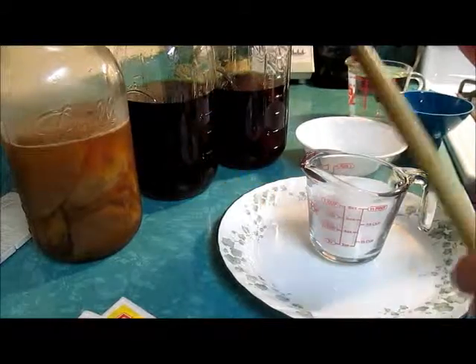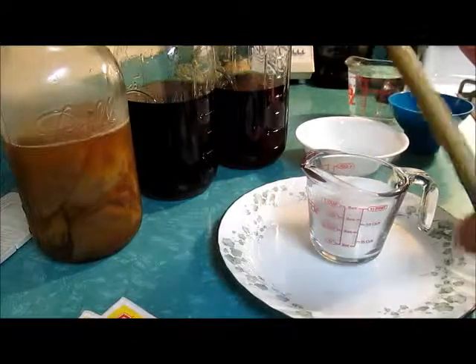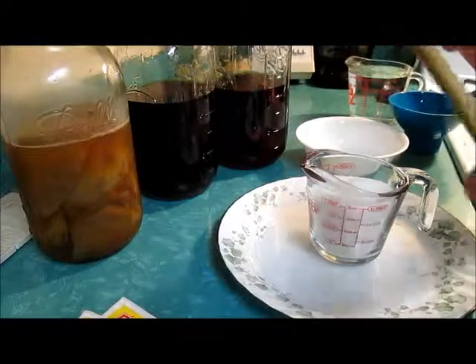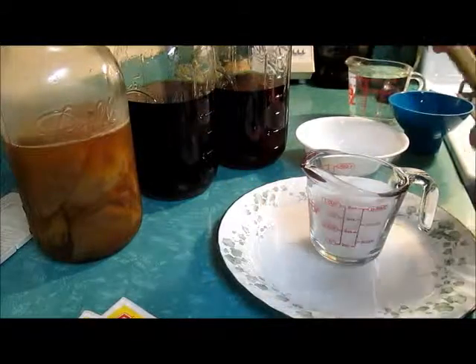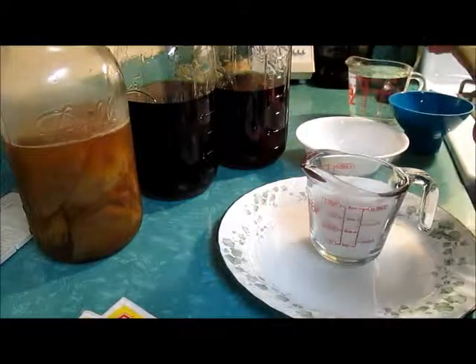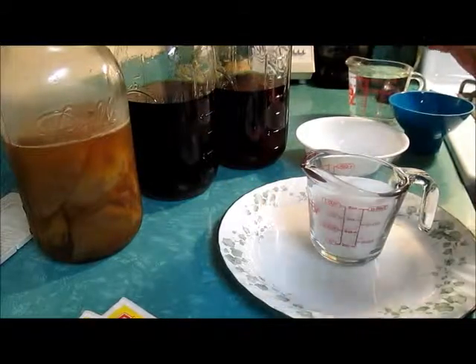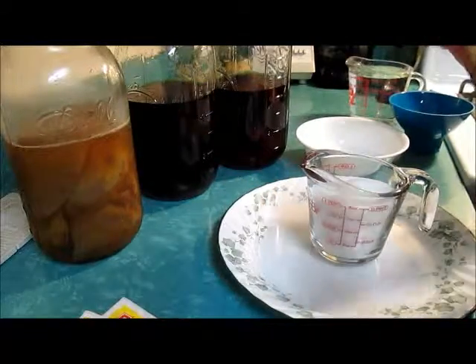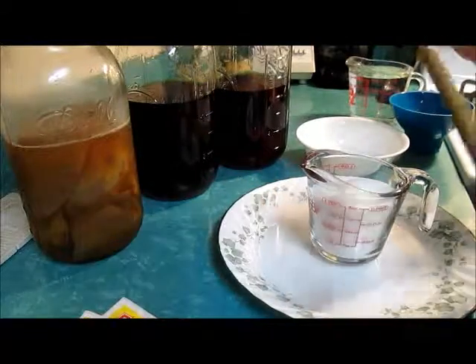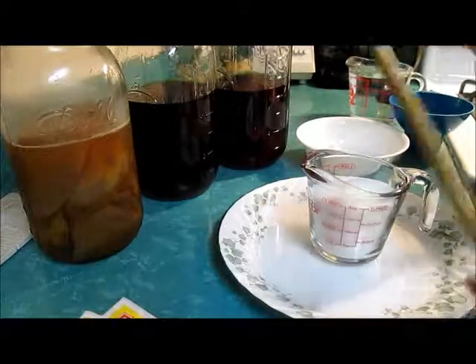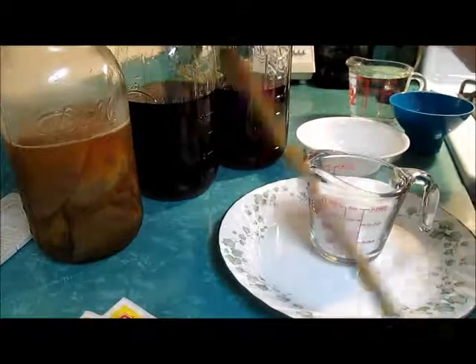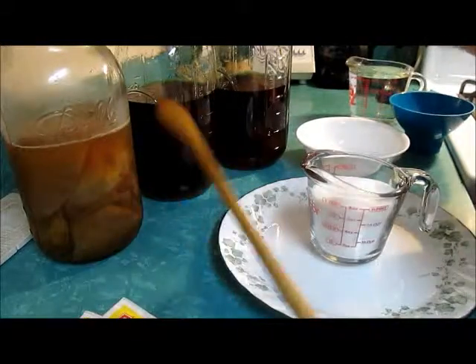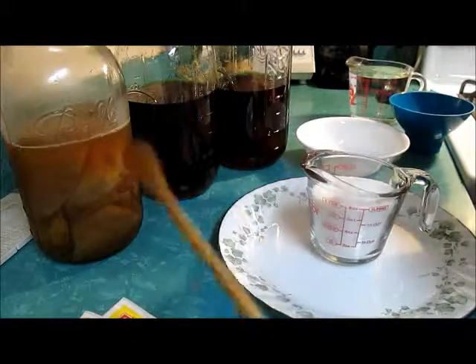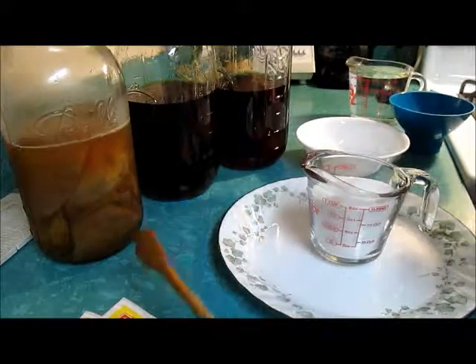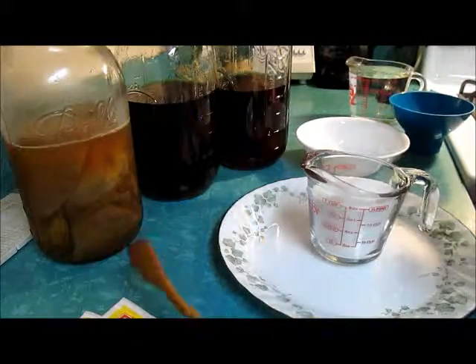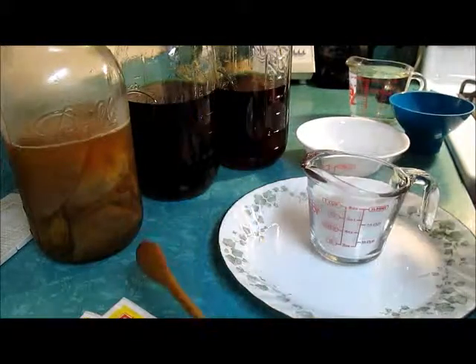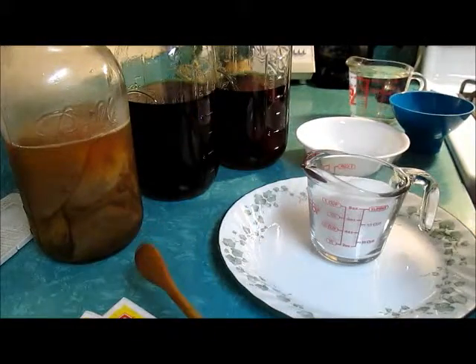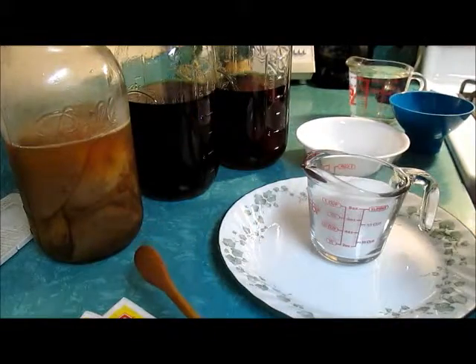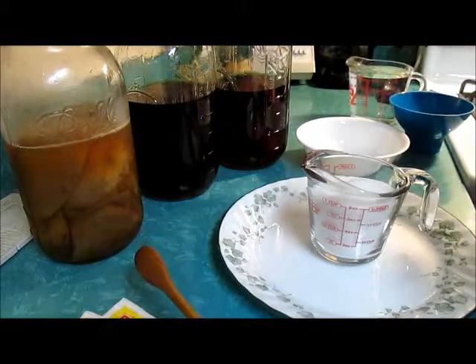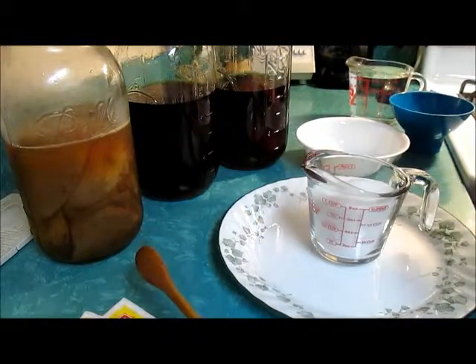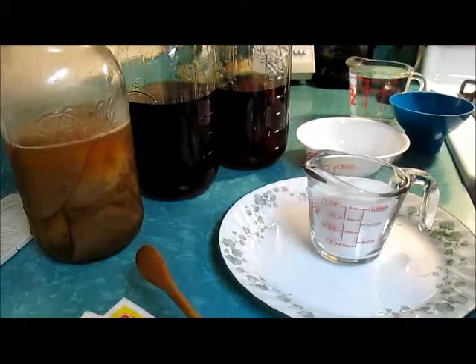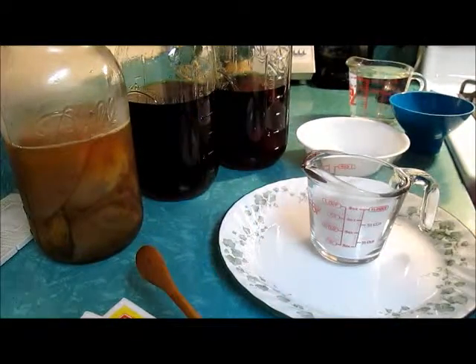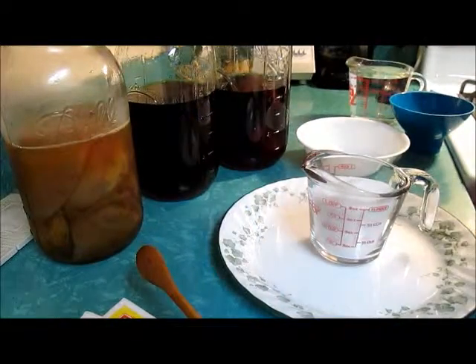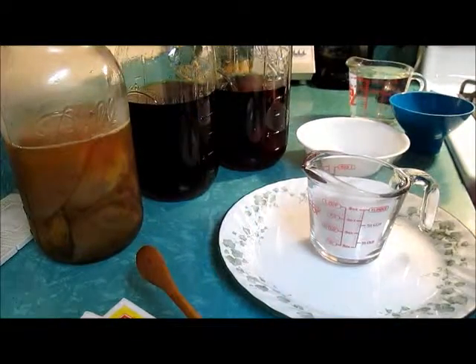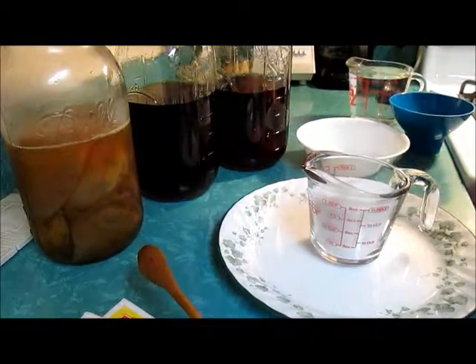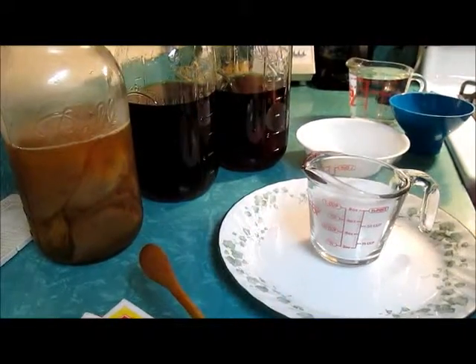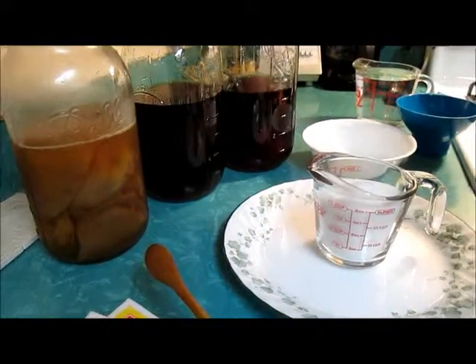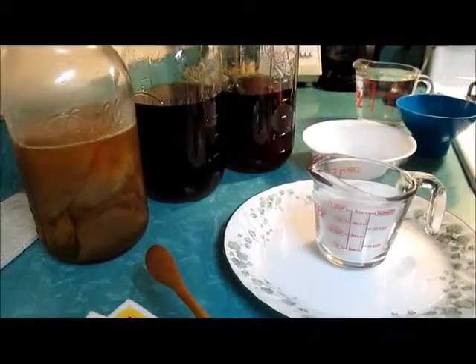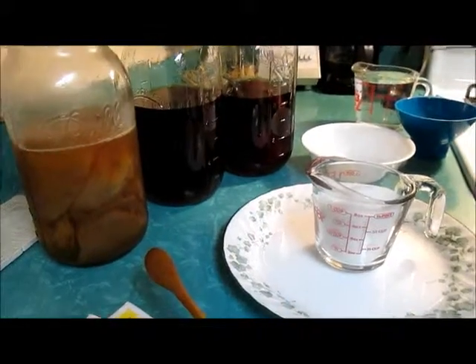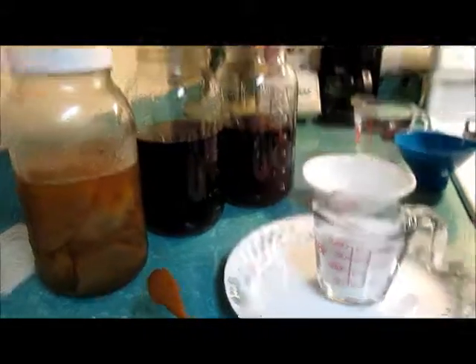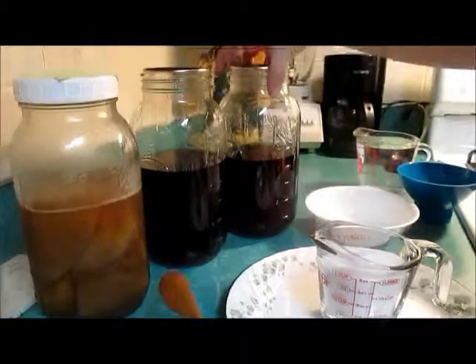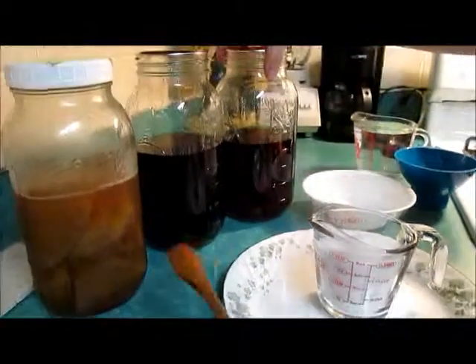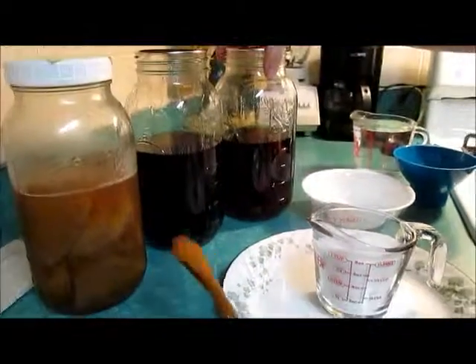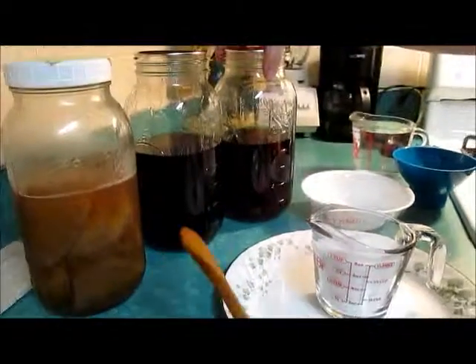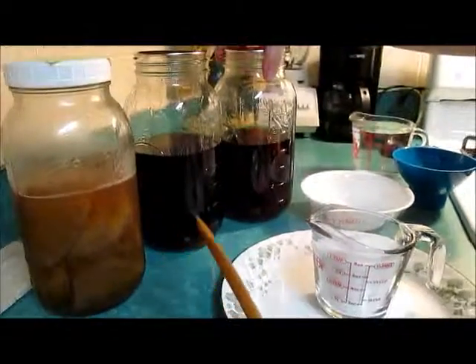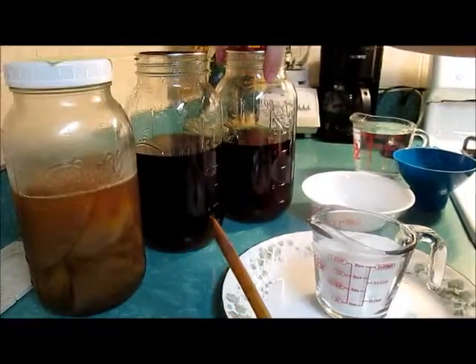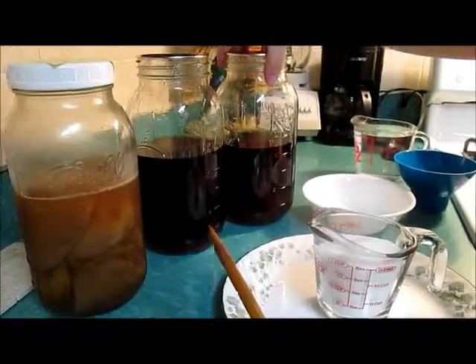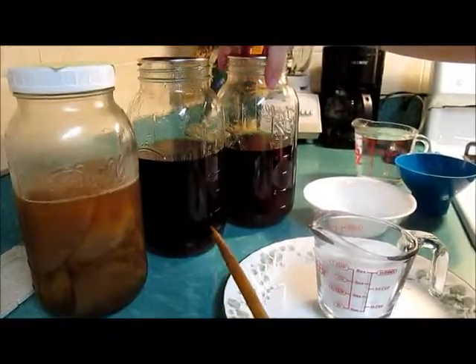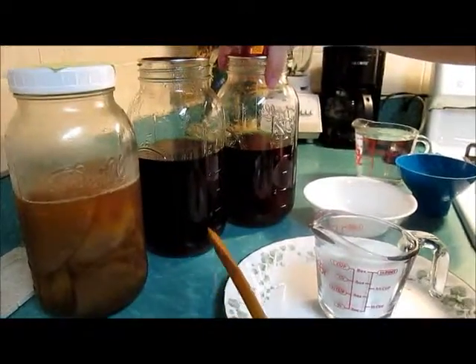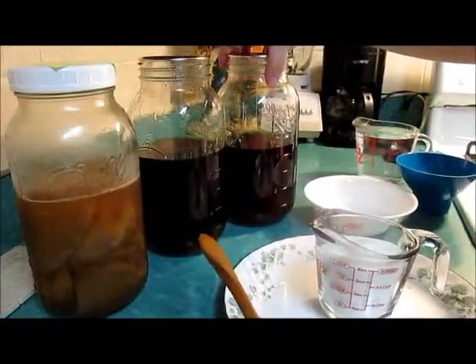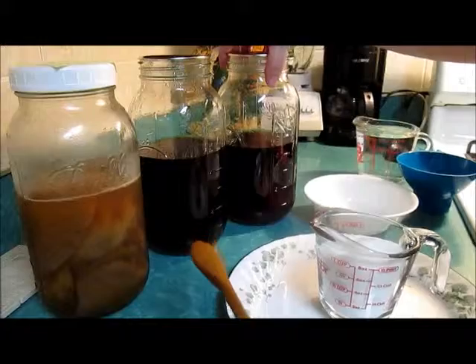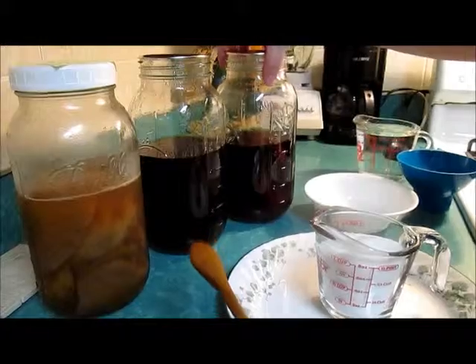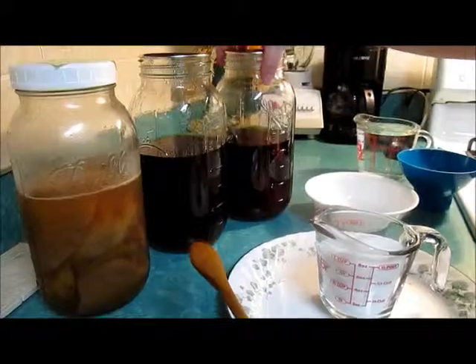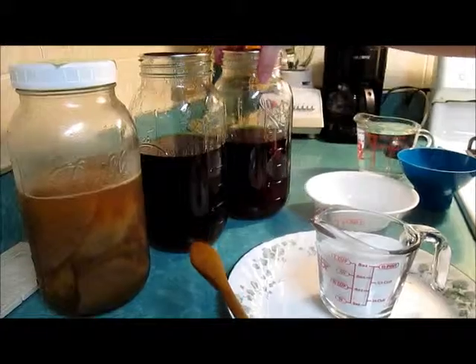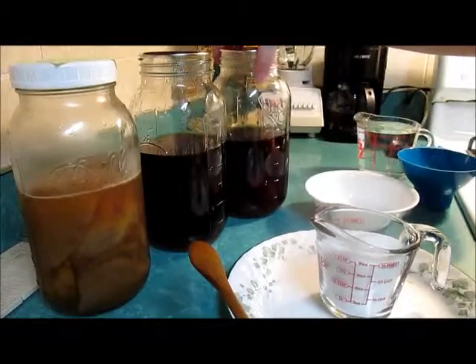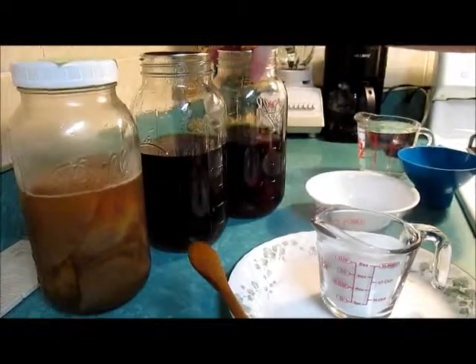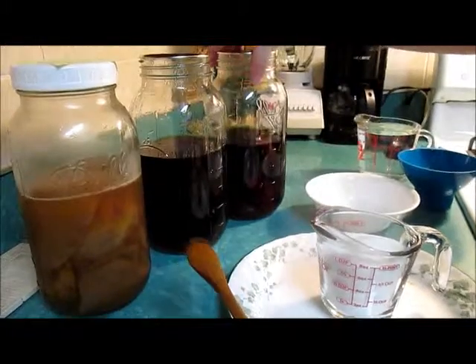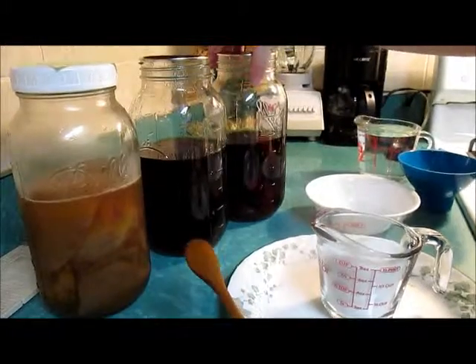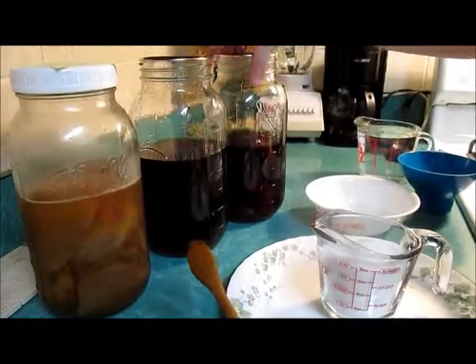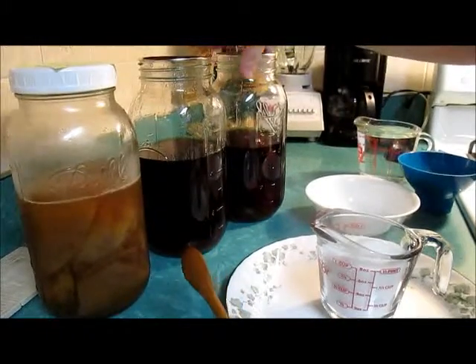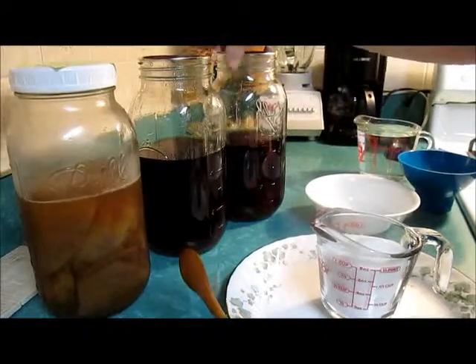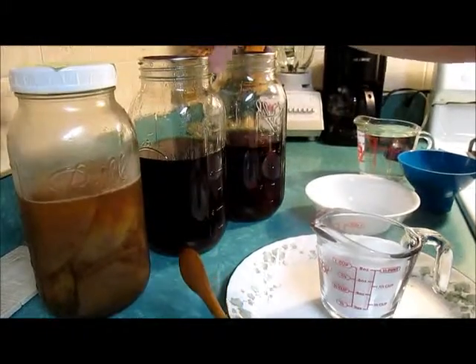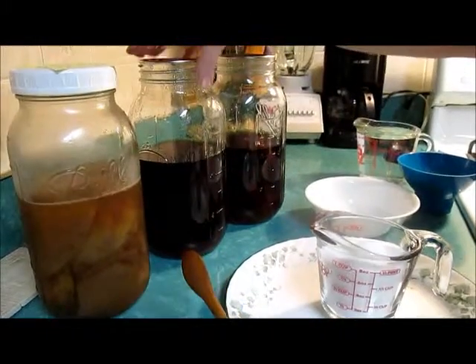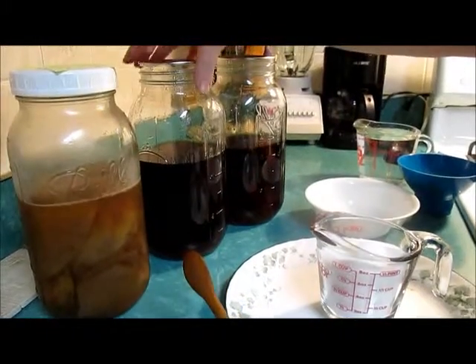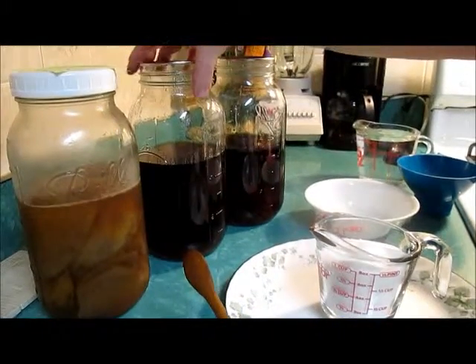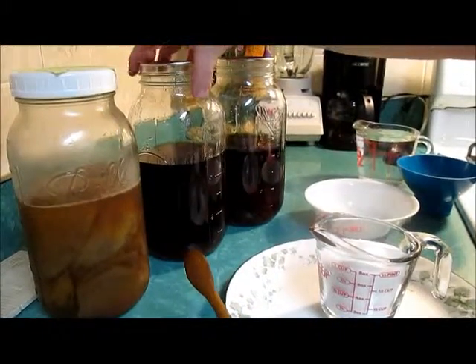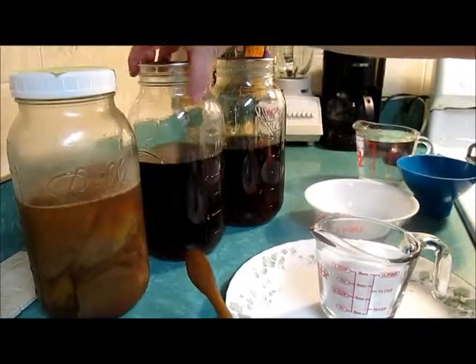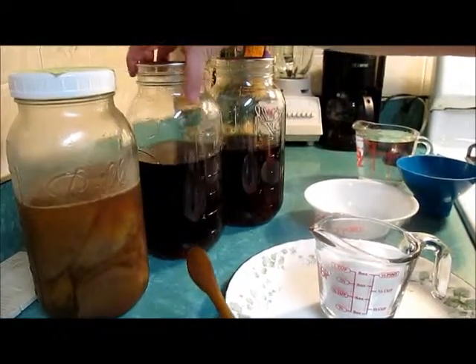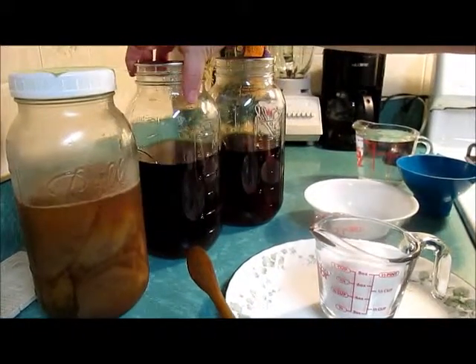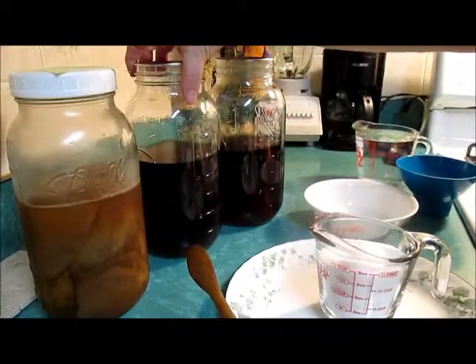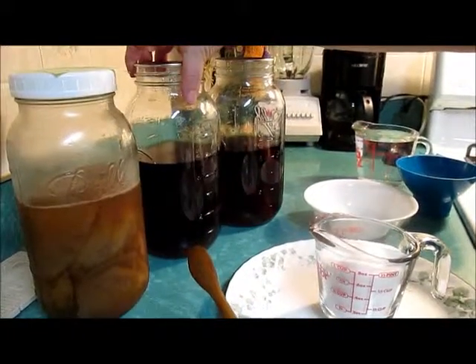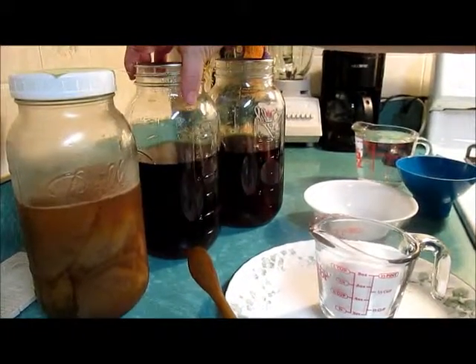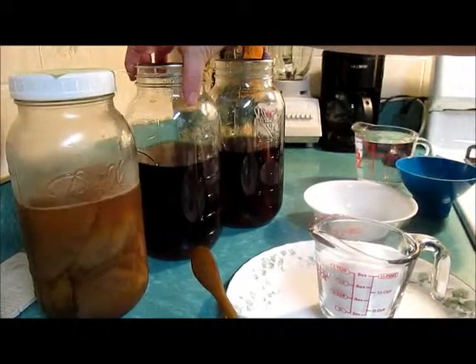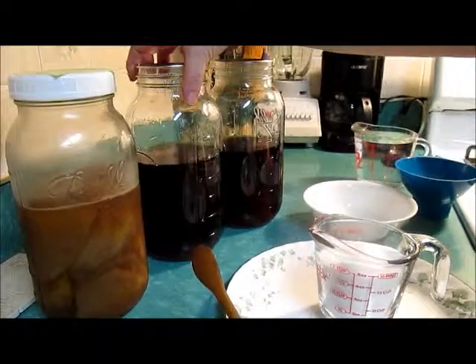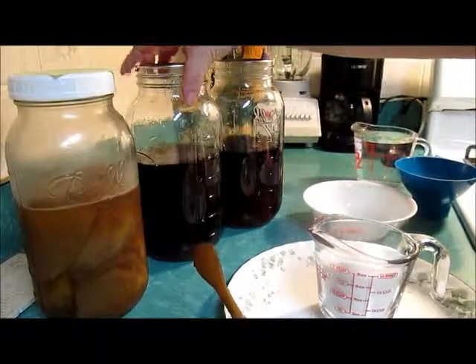Hi, I'm Jeanette. I'm going to show you how I make my kombucha. It's very simple. I didn't have to buy anything fancy.